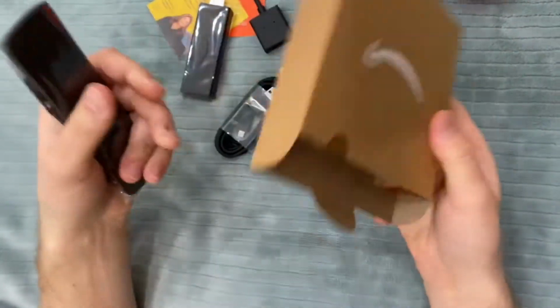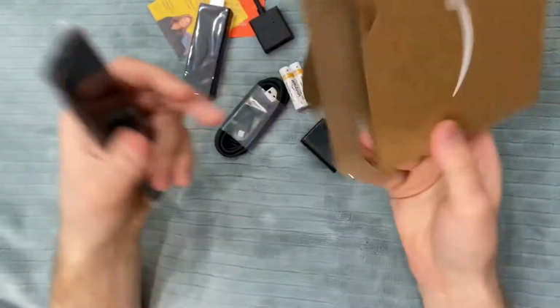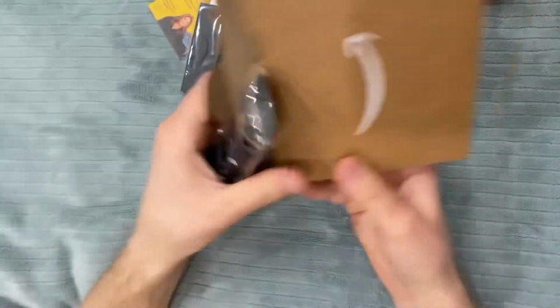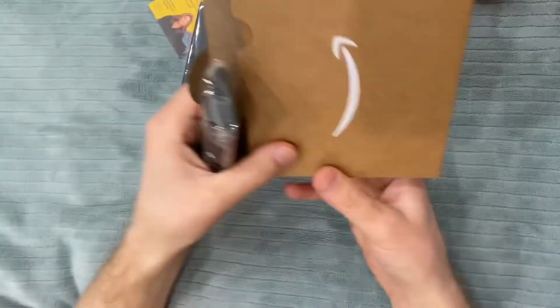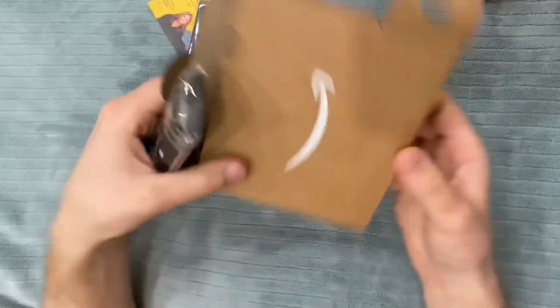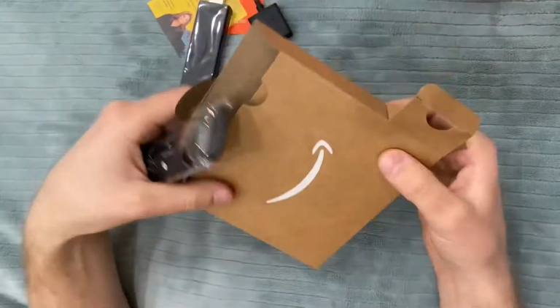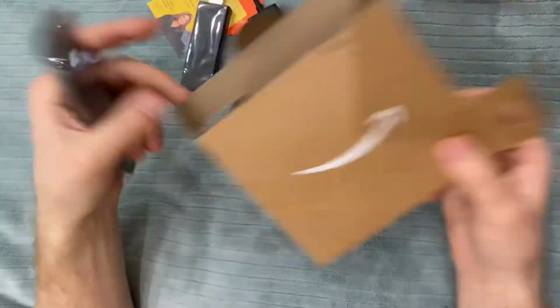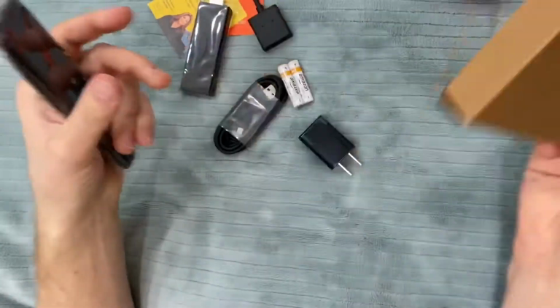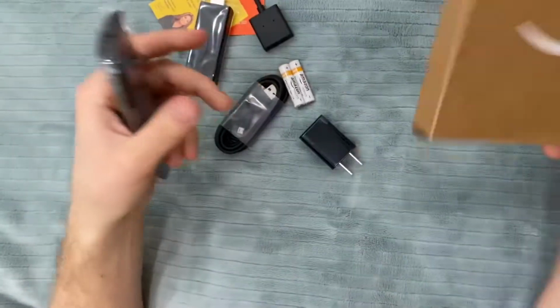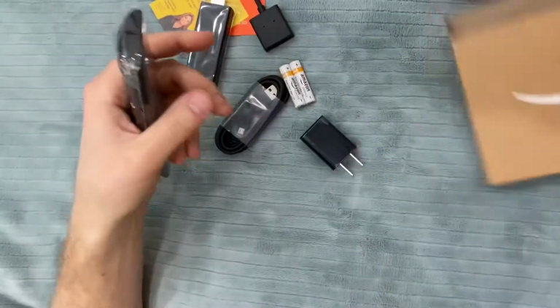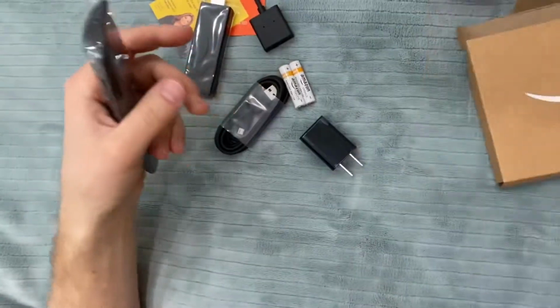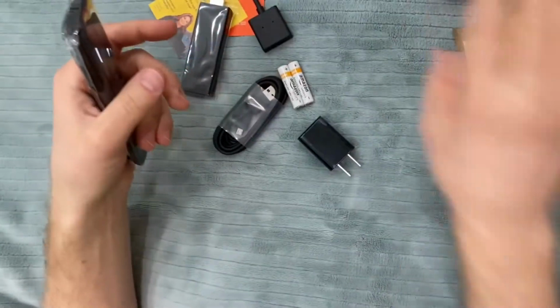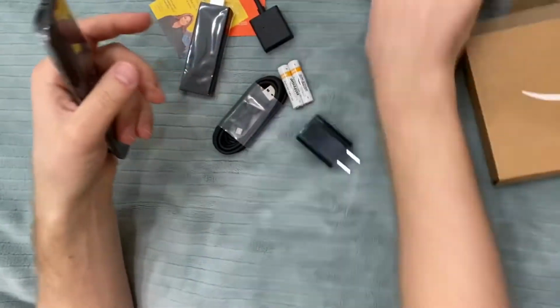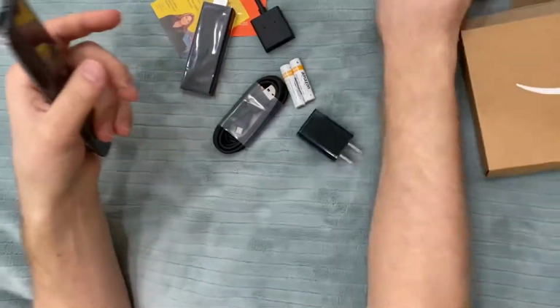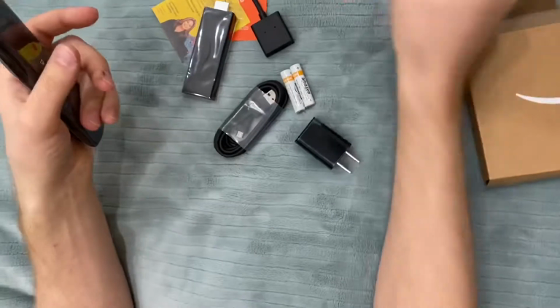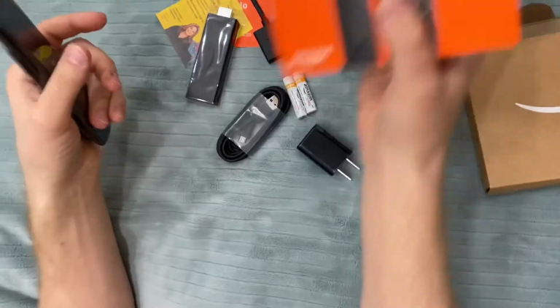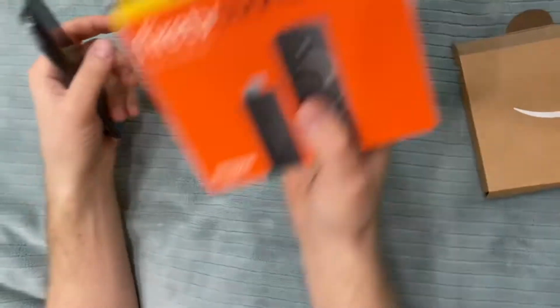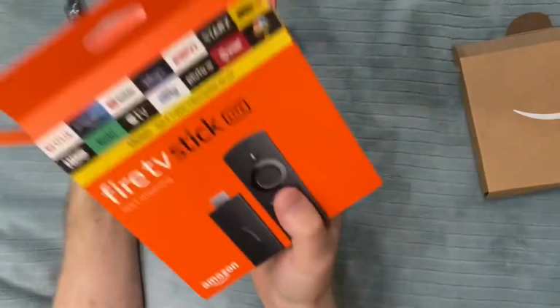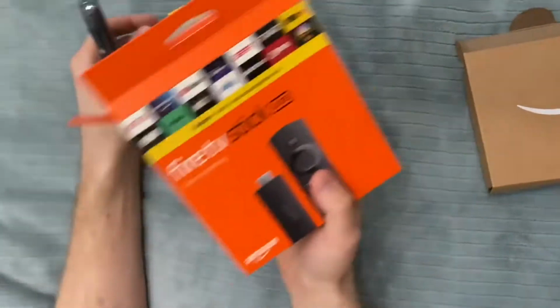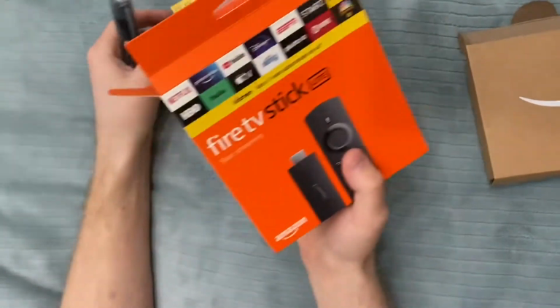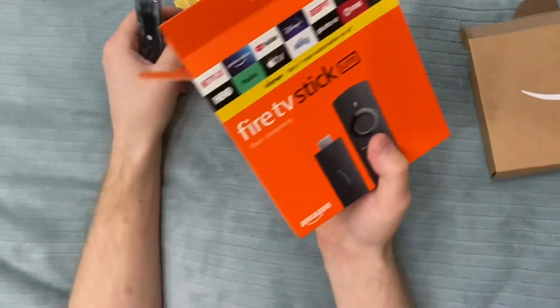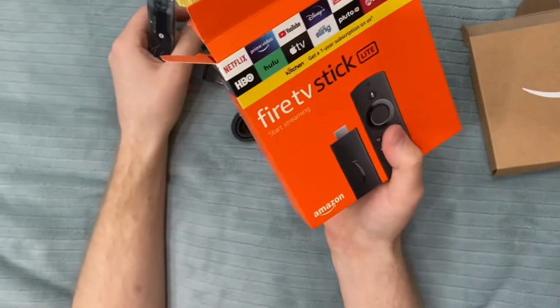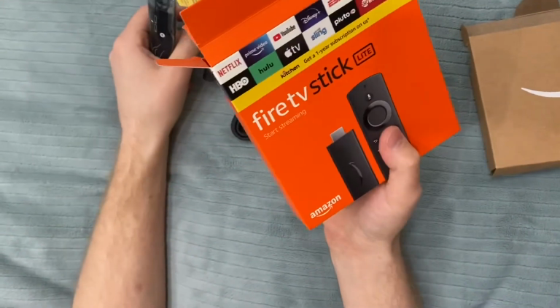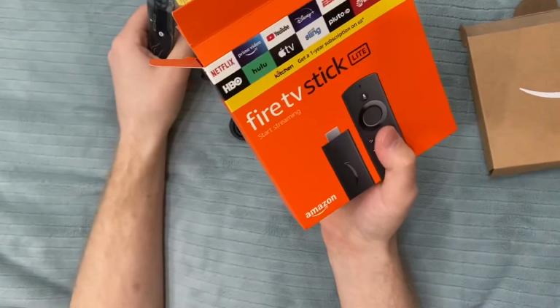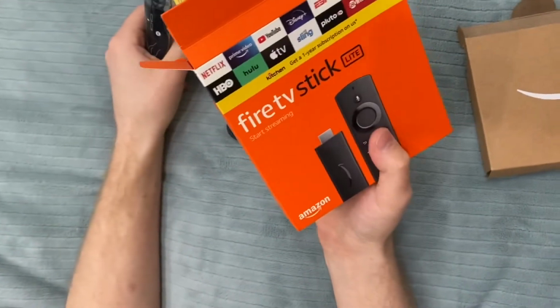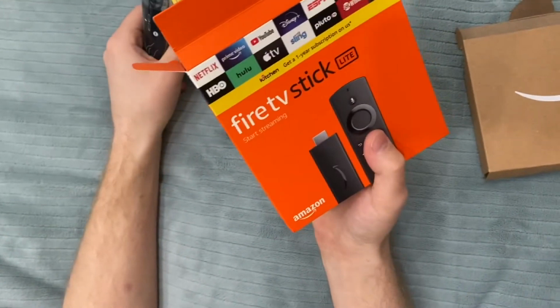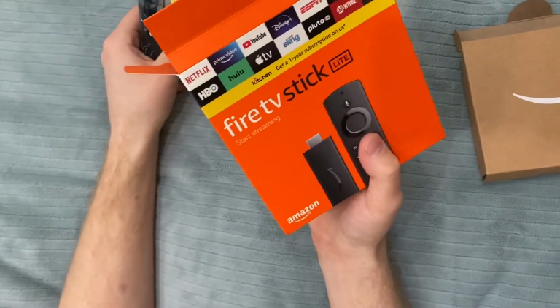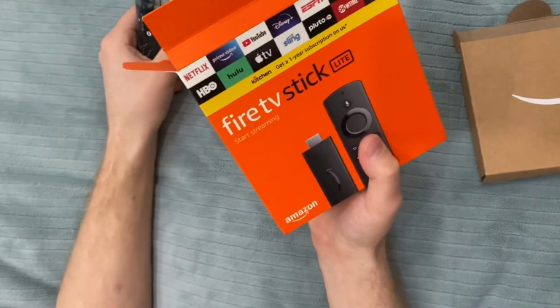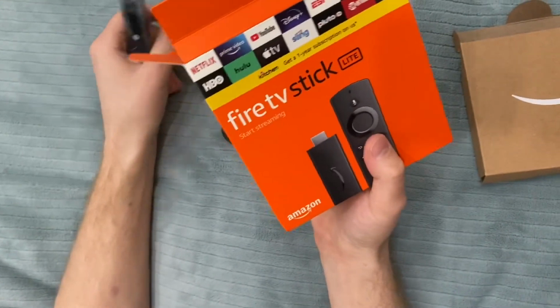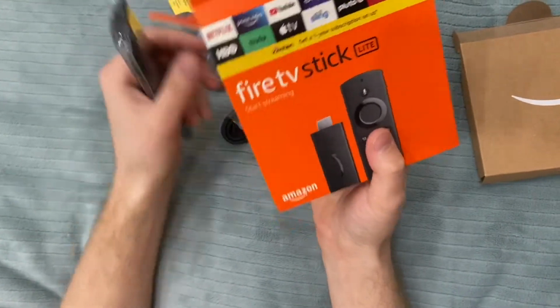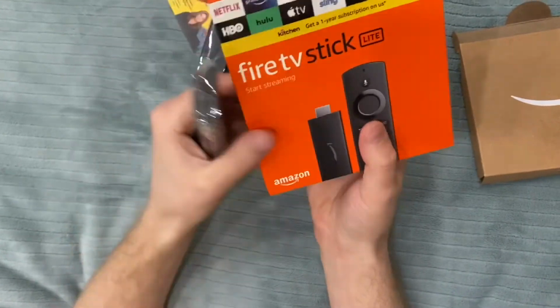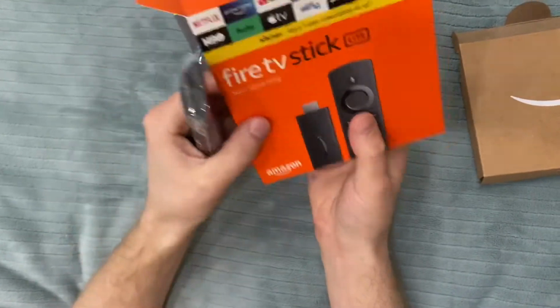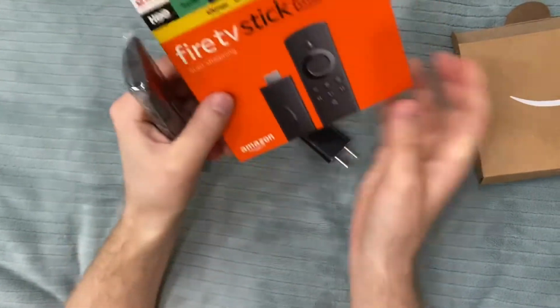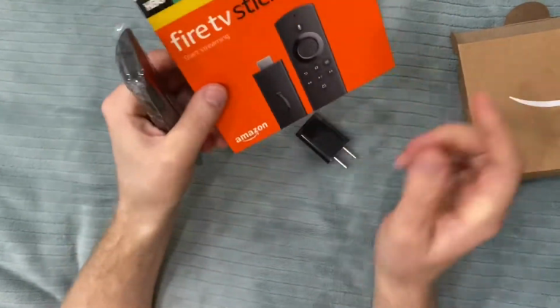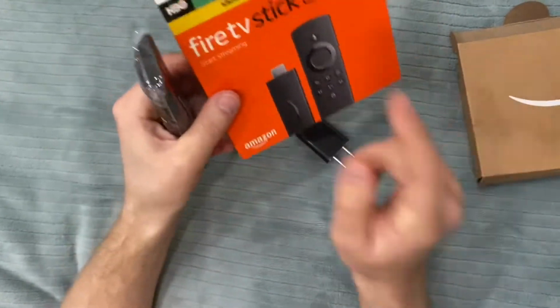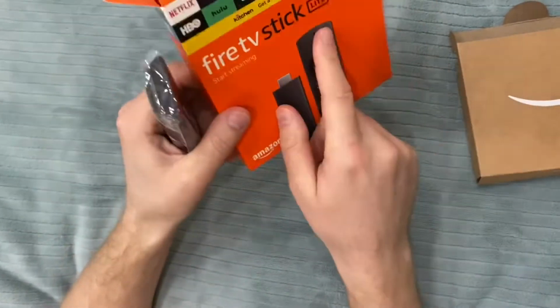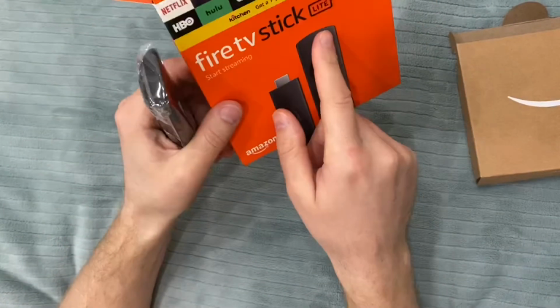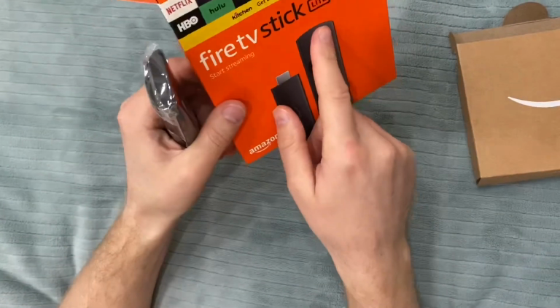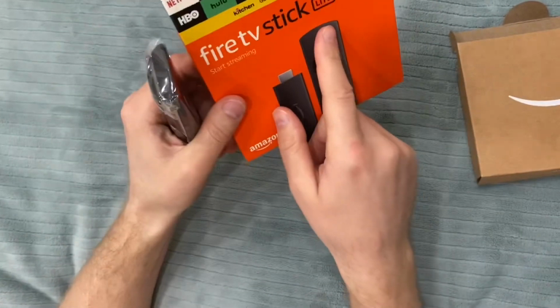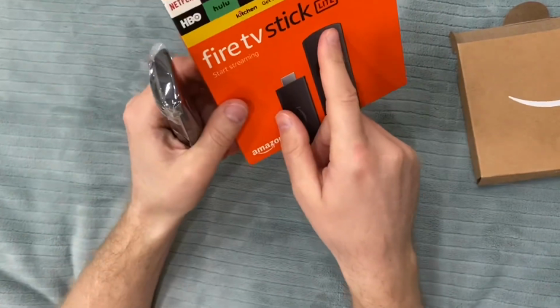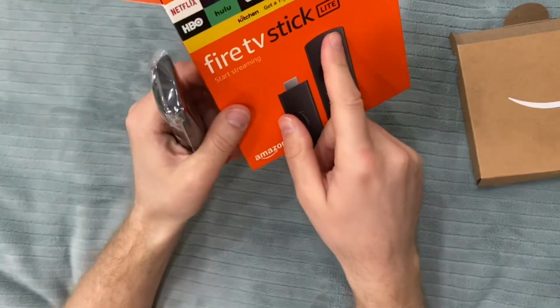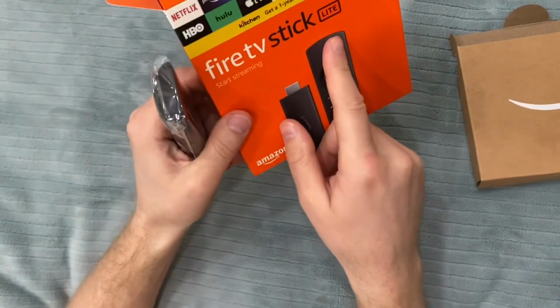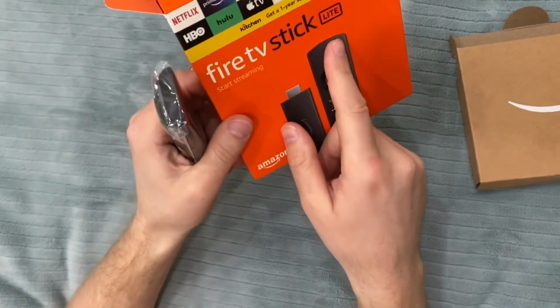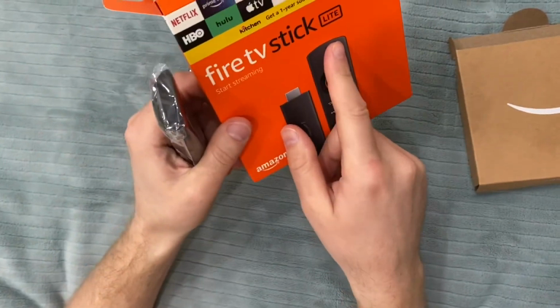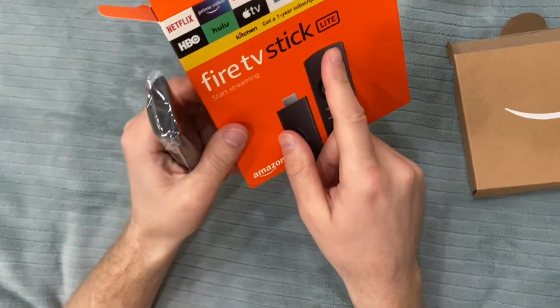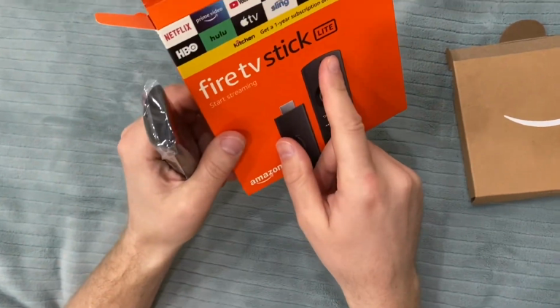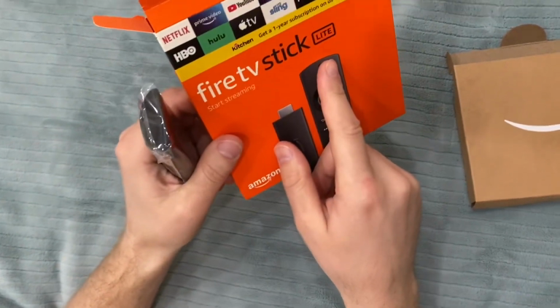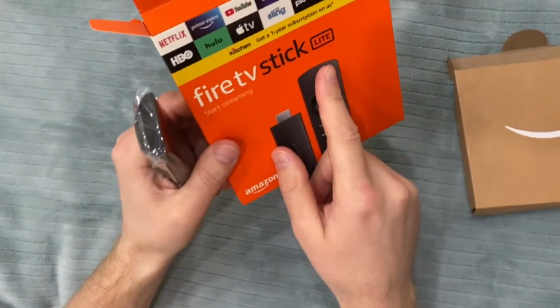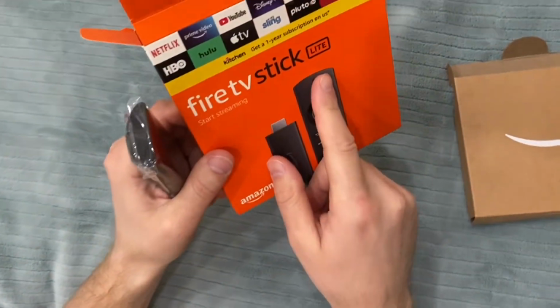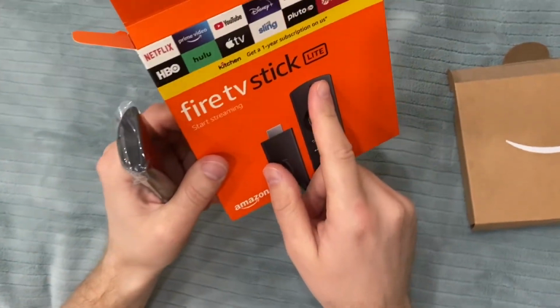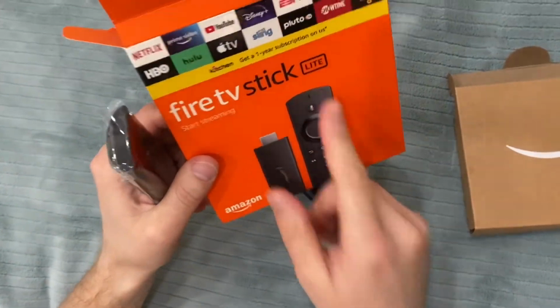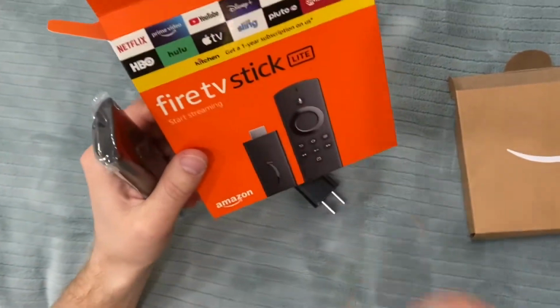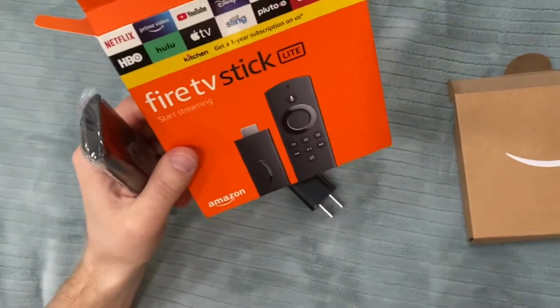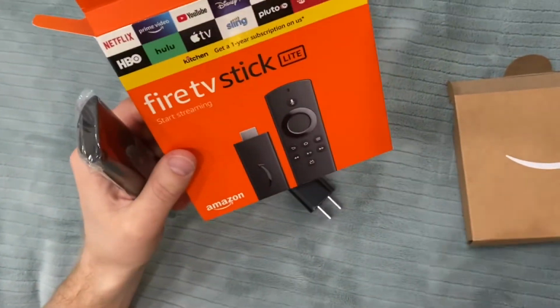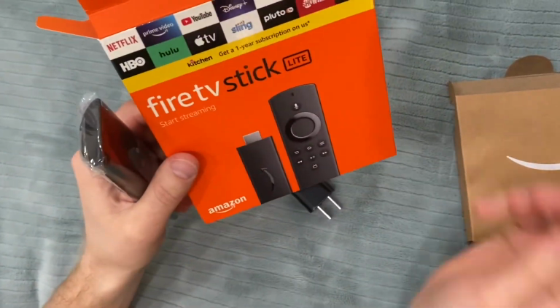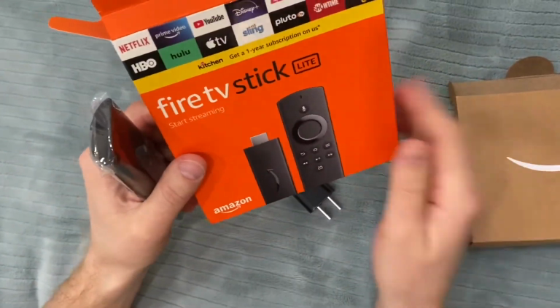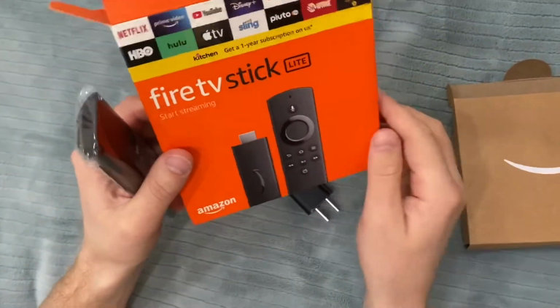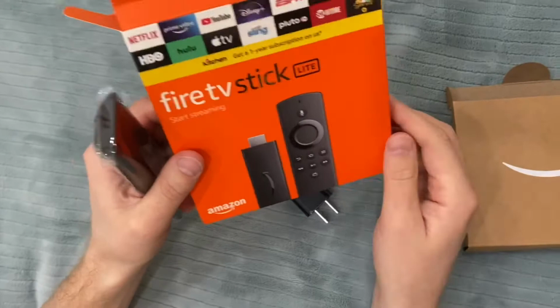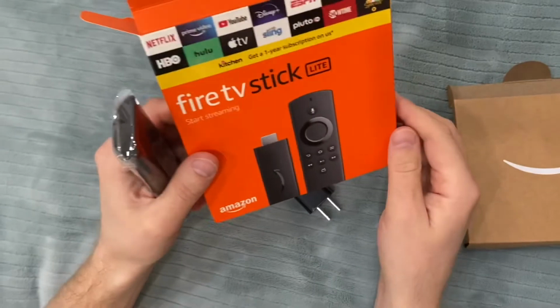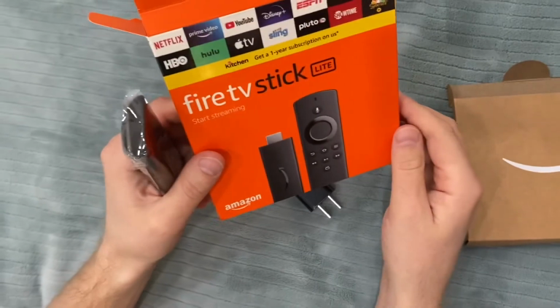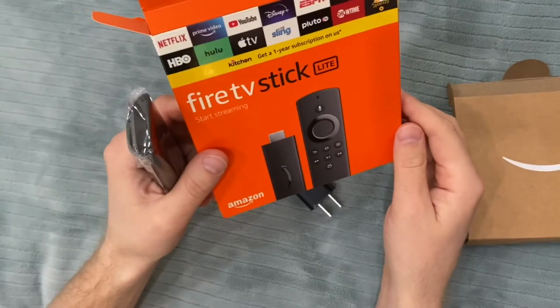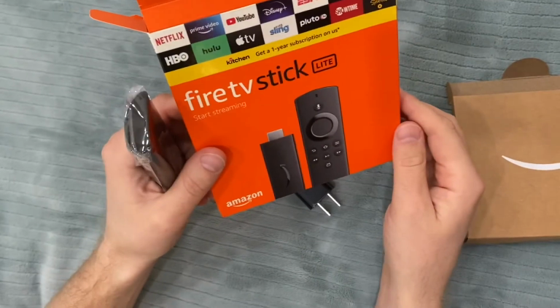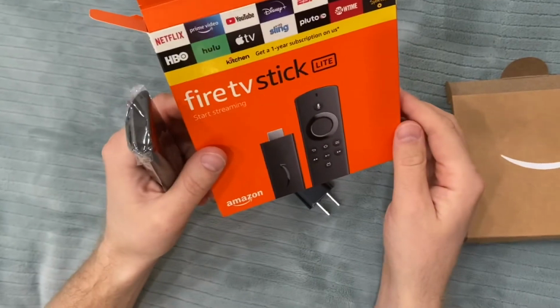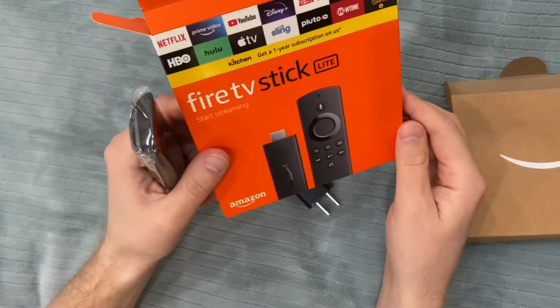That's it — there's nothing else in there. That's the unboxing for the Fire Stick Lite. It's a new edition that came out in 2020. Thank you very much for watching, please like and subscribe.